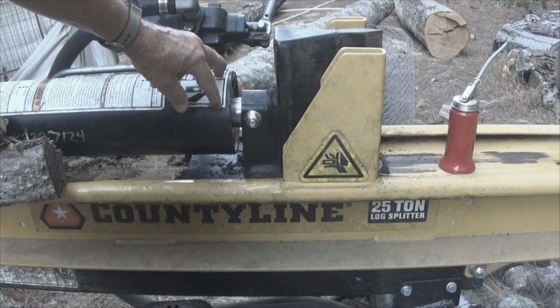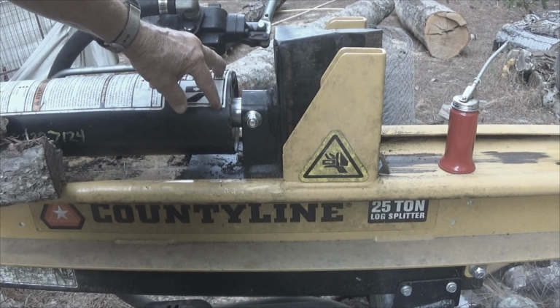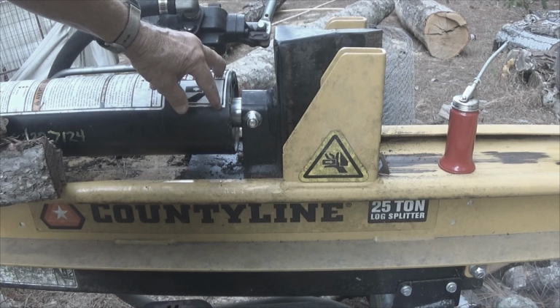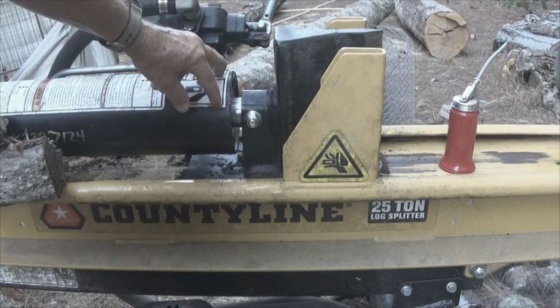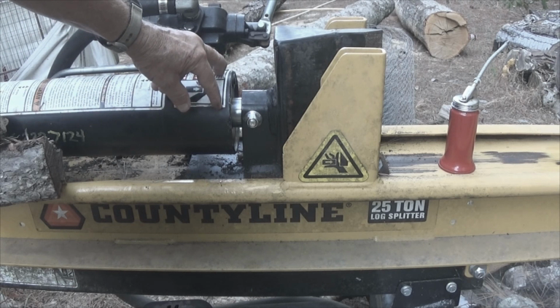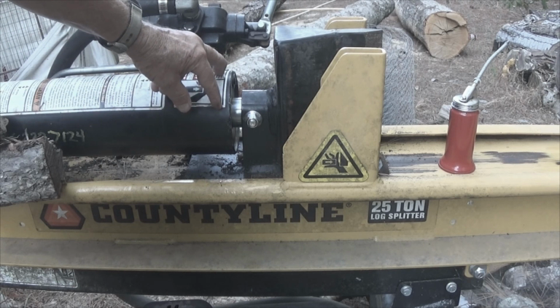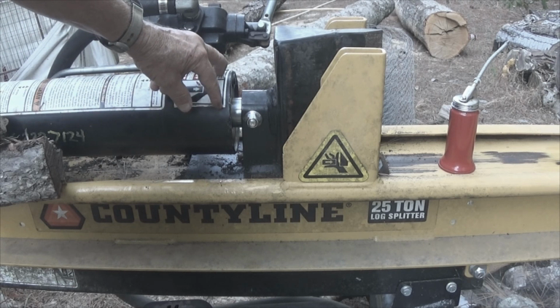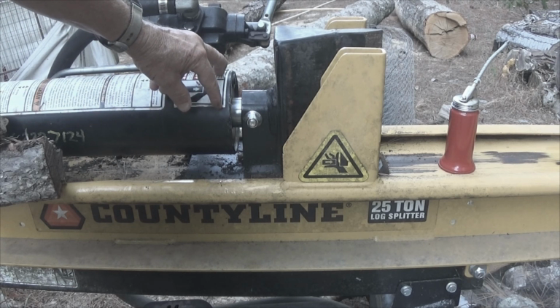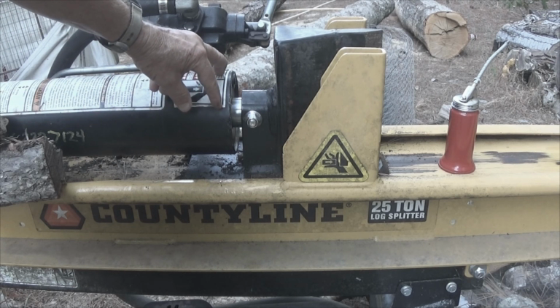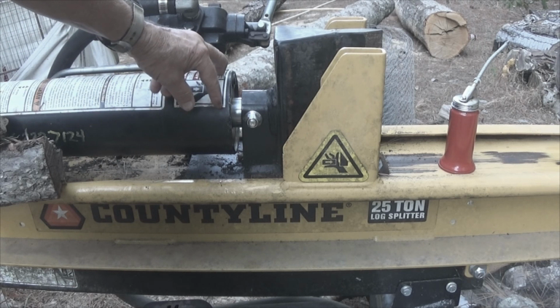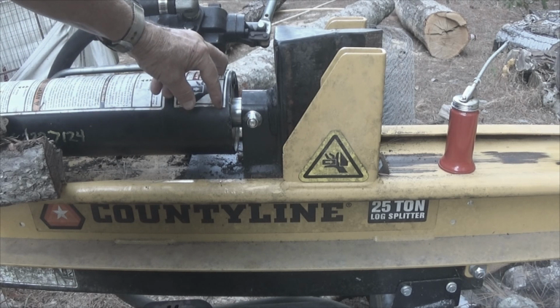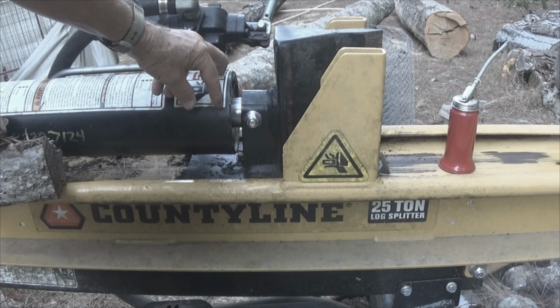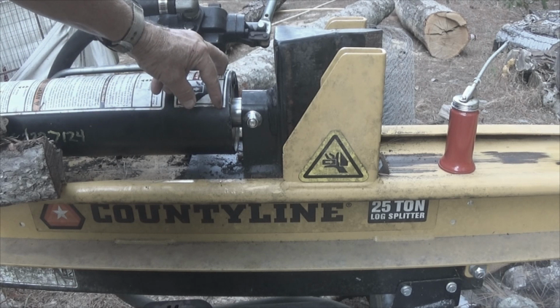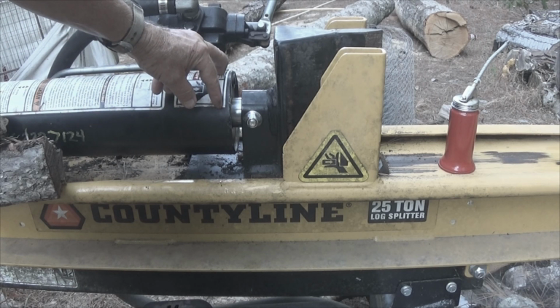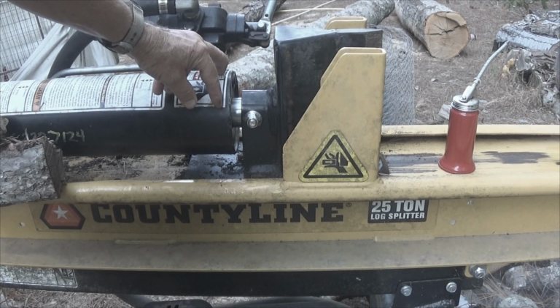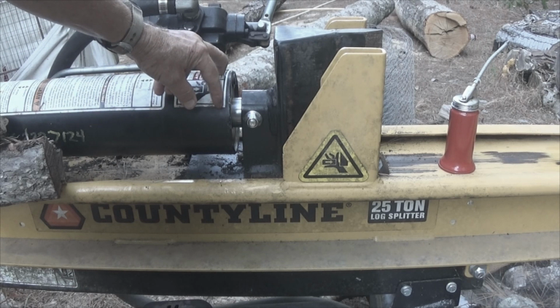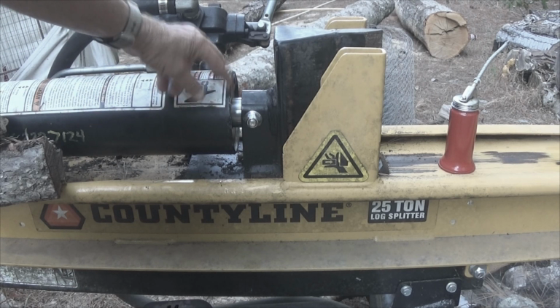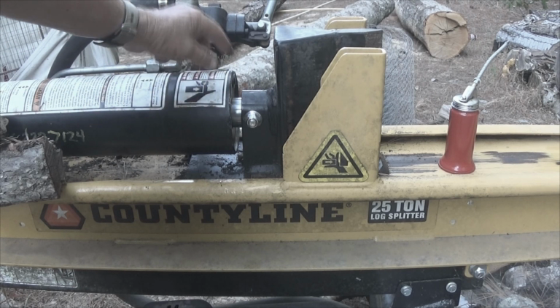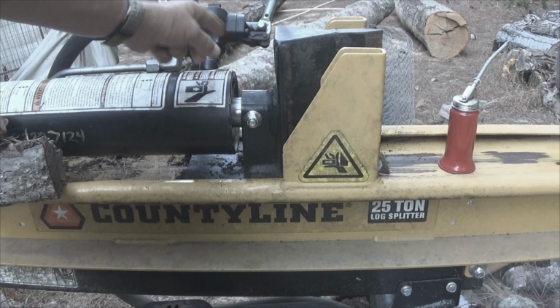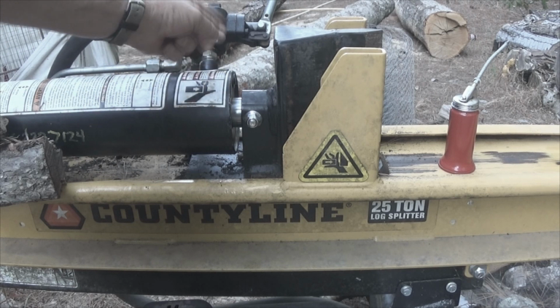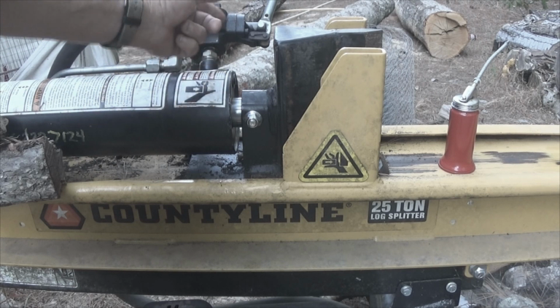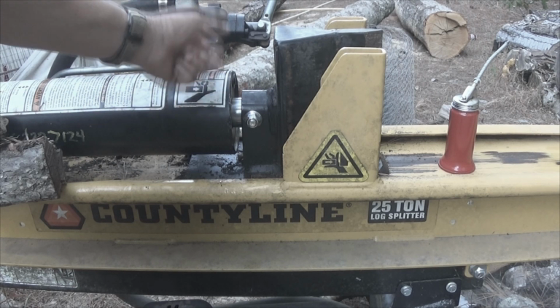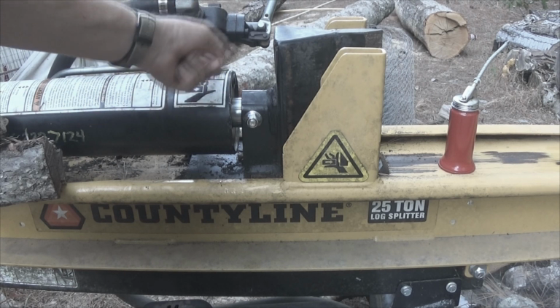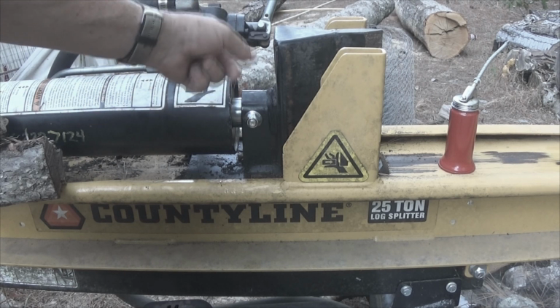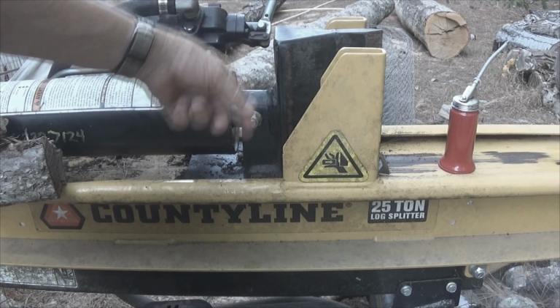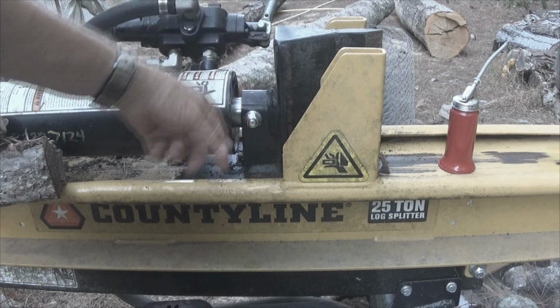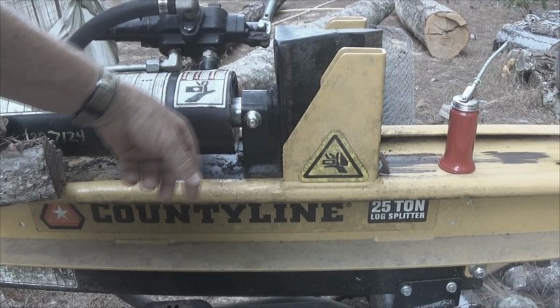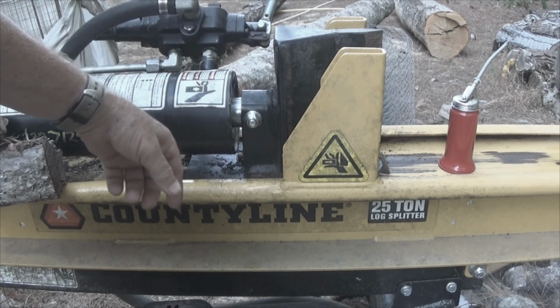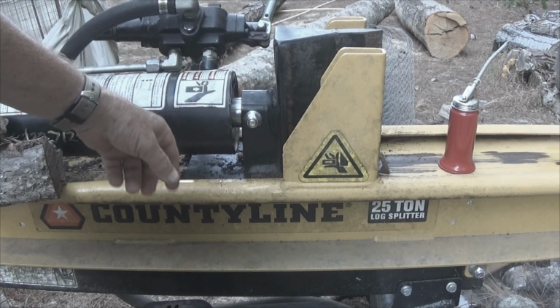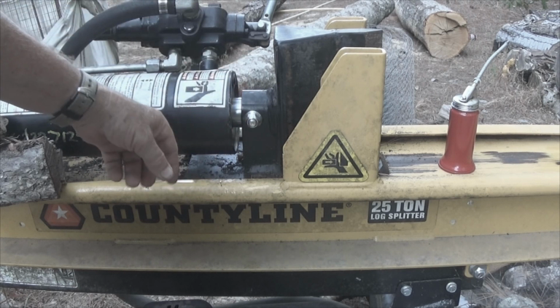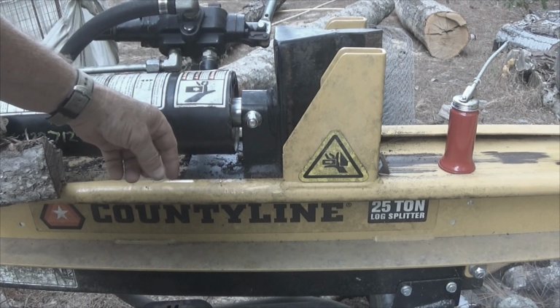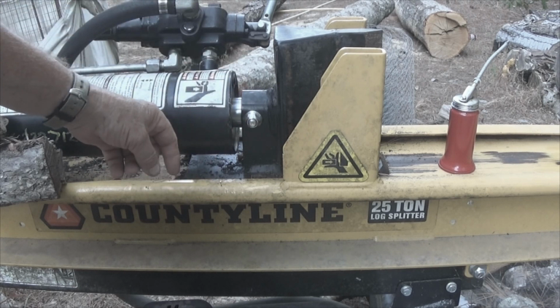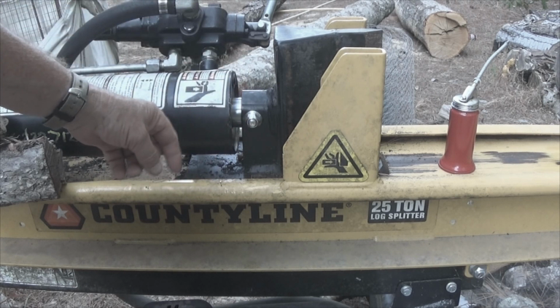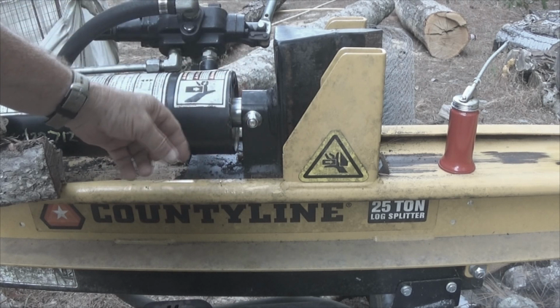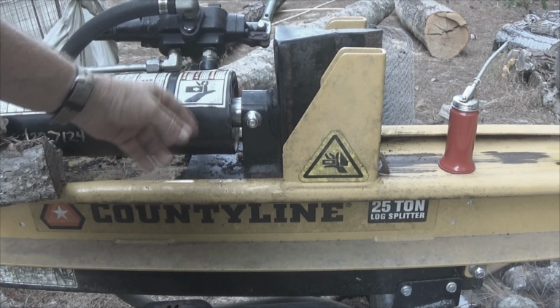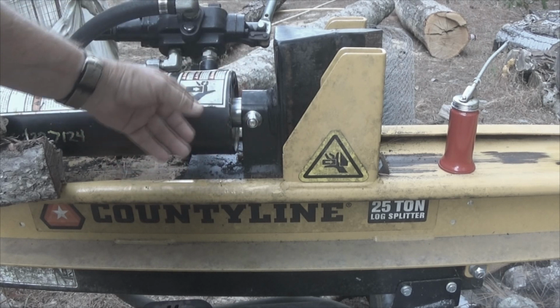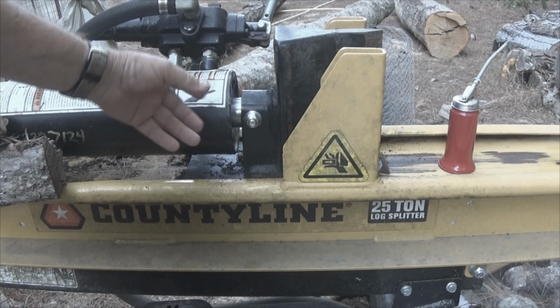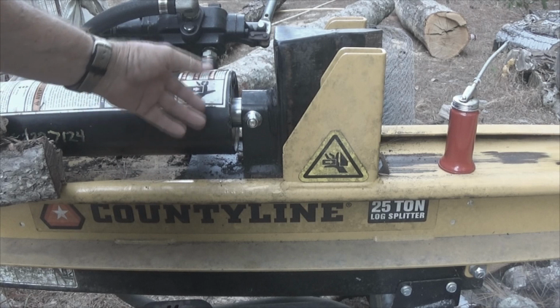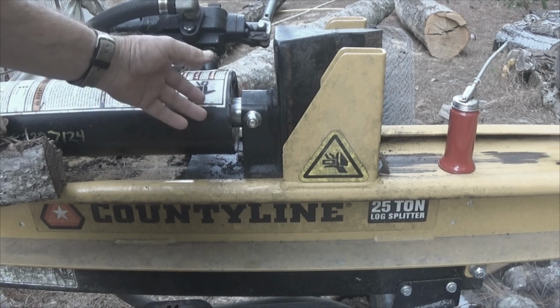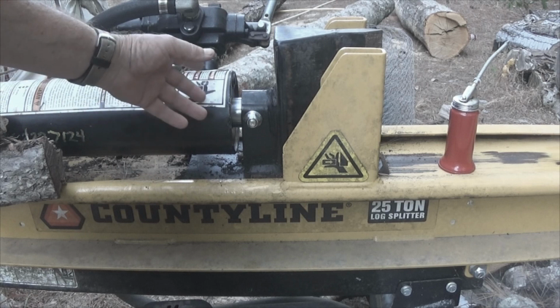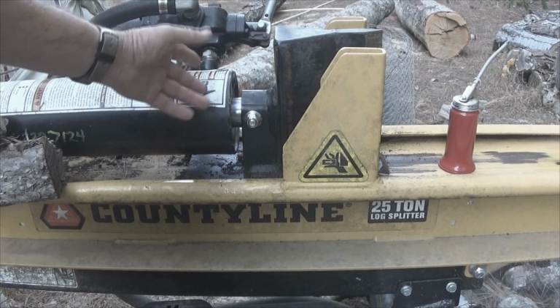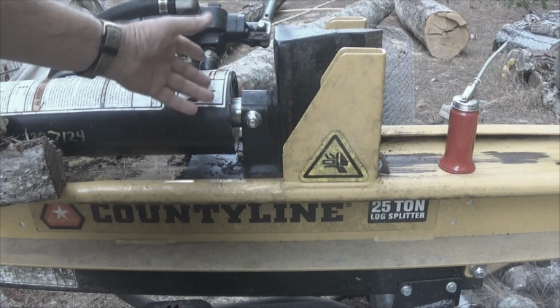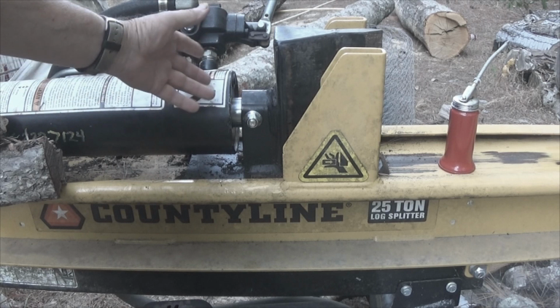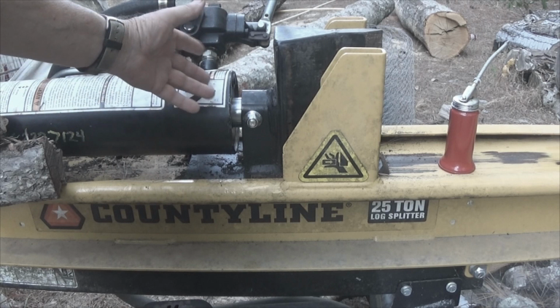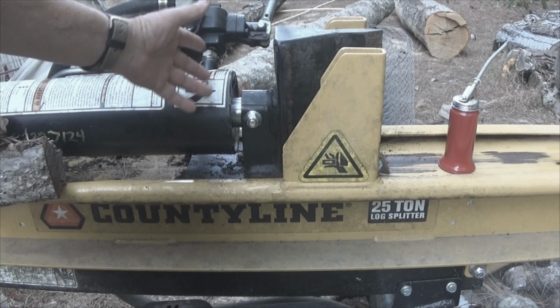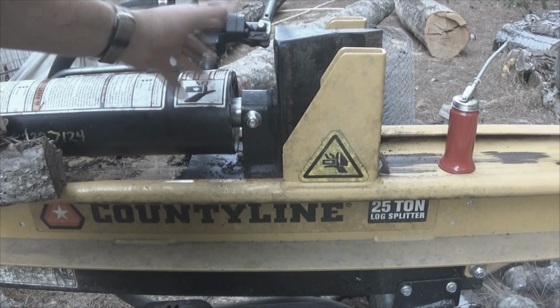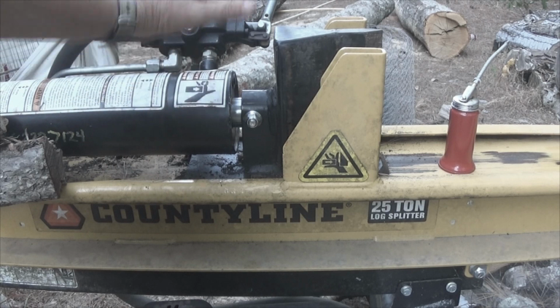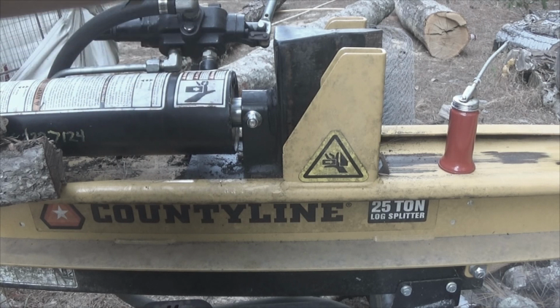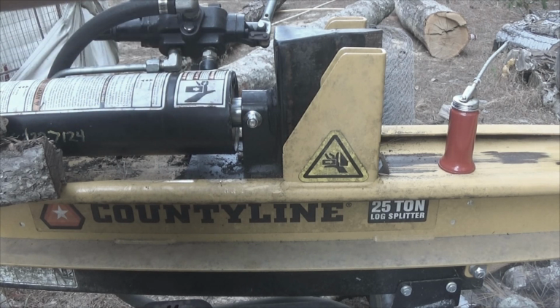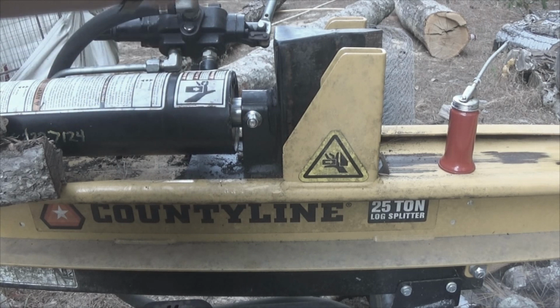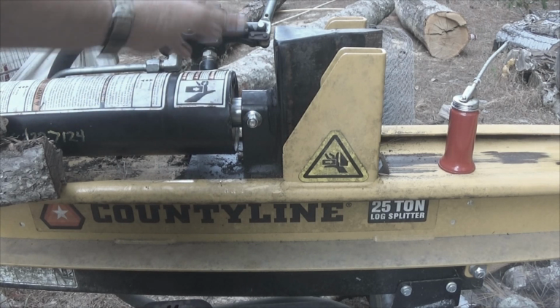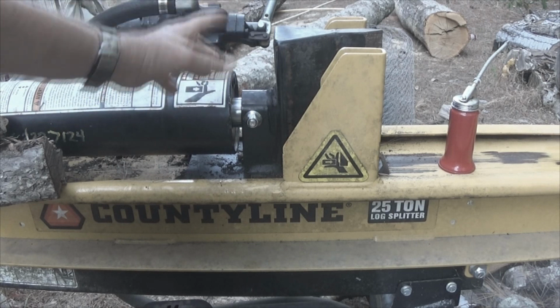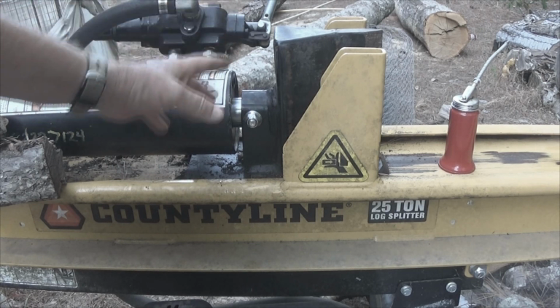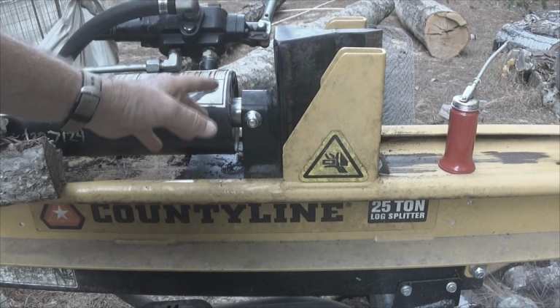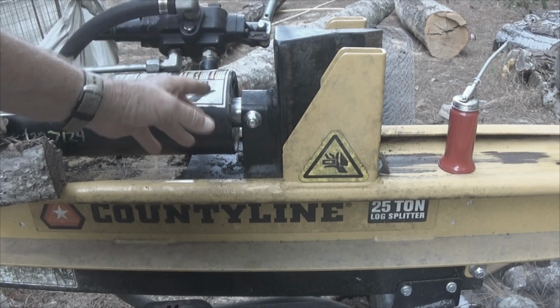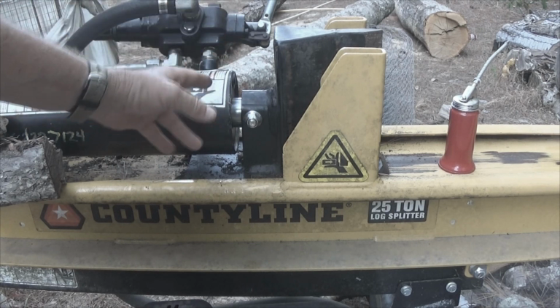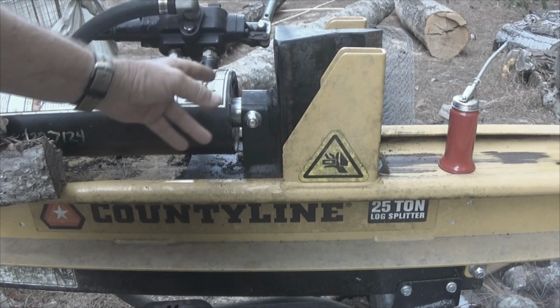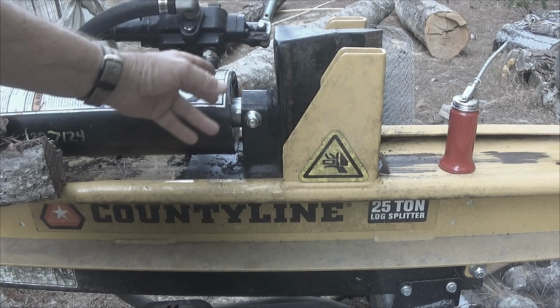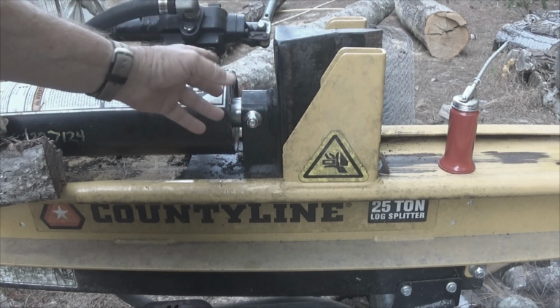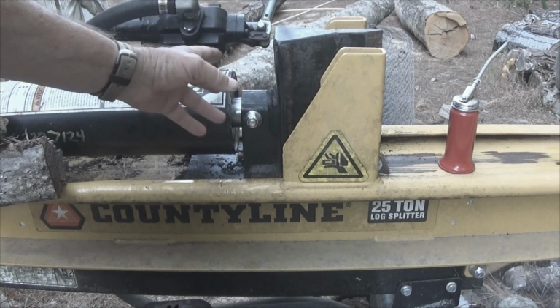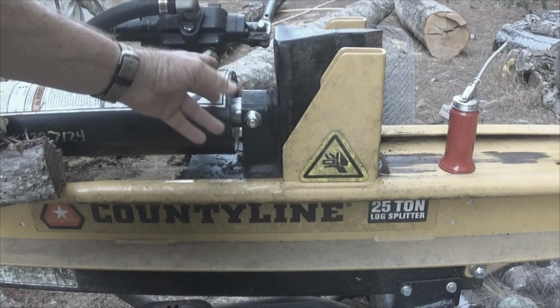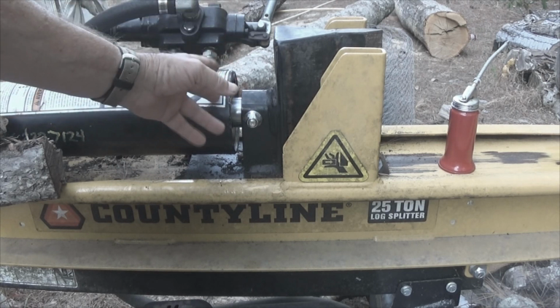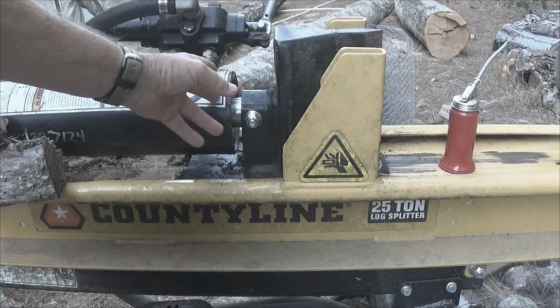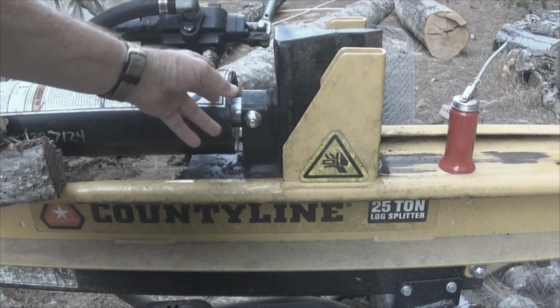This cost me $180 to get that seal replaced — that's labor and parts and everything else. $180.